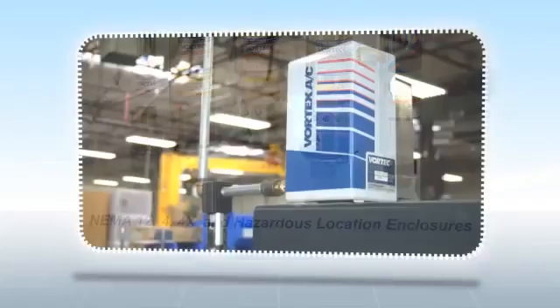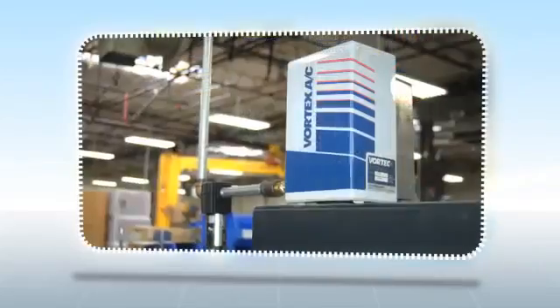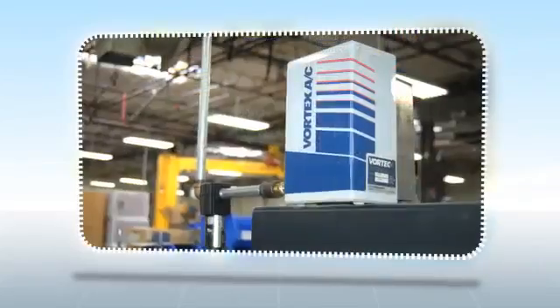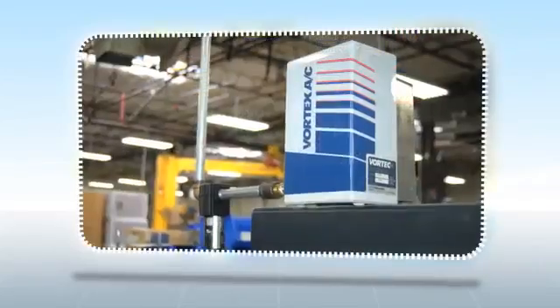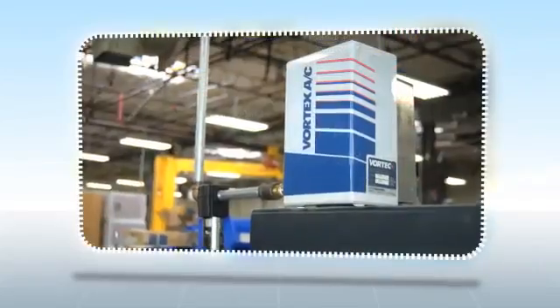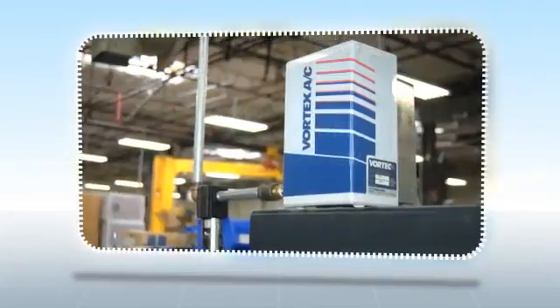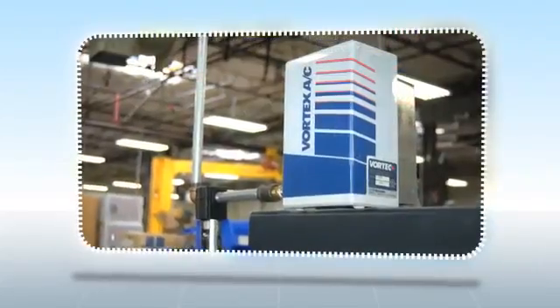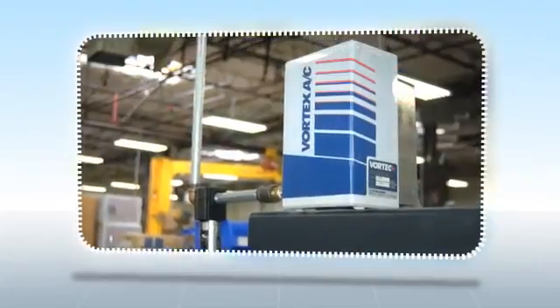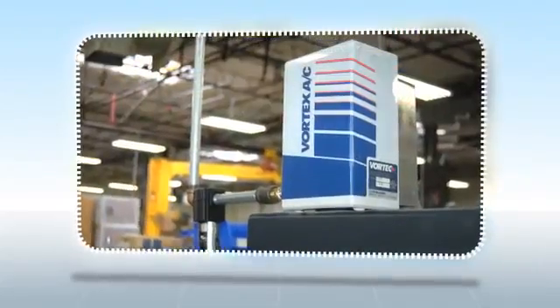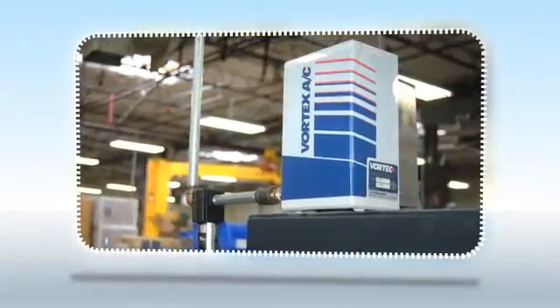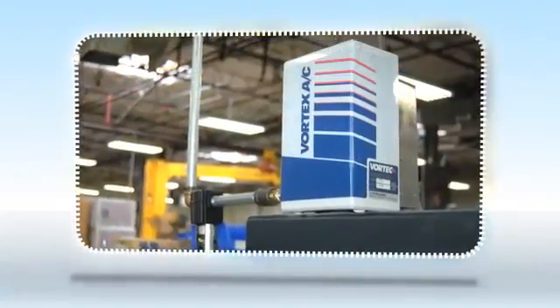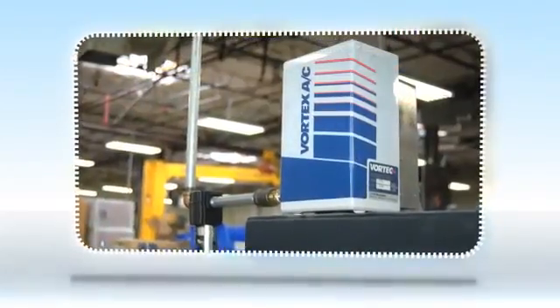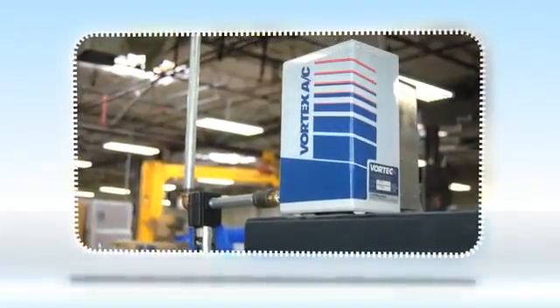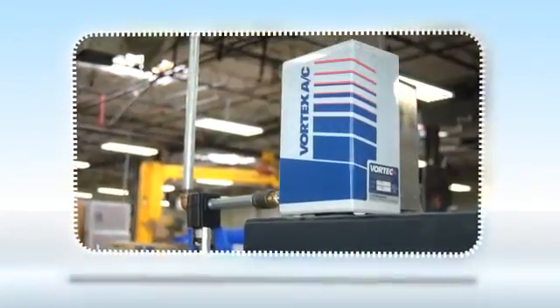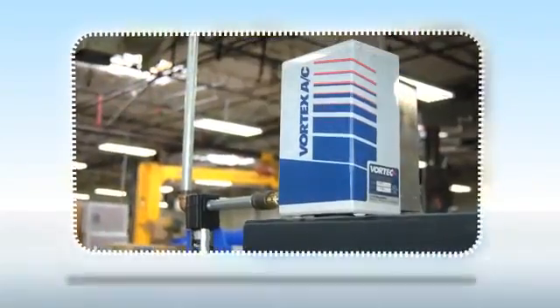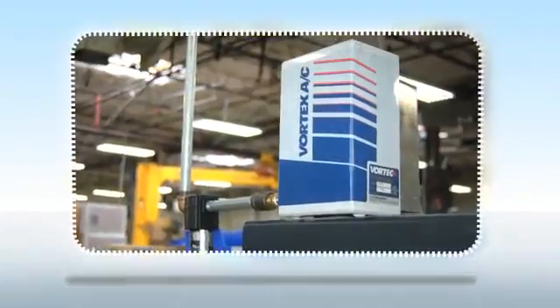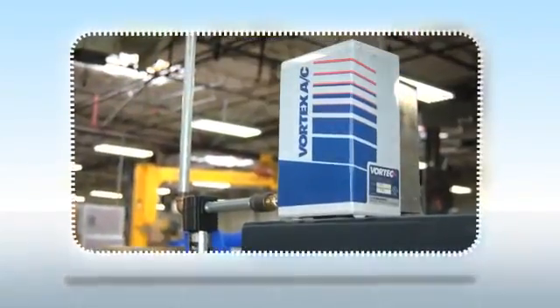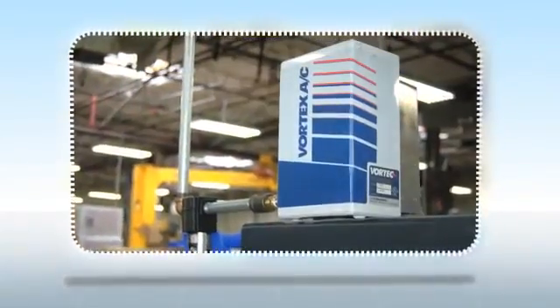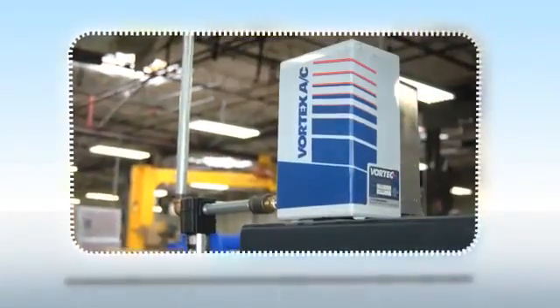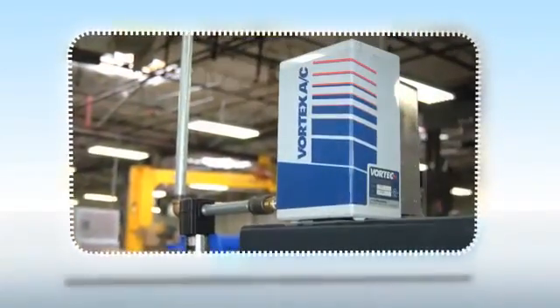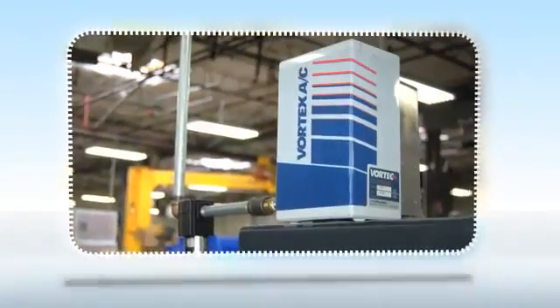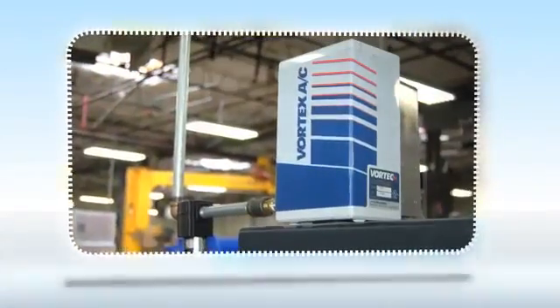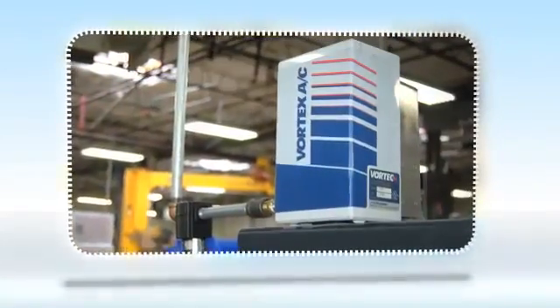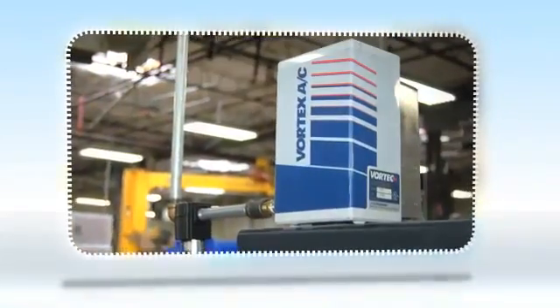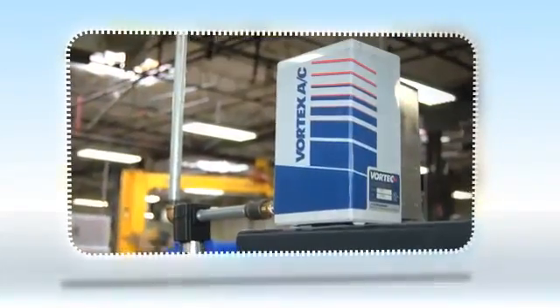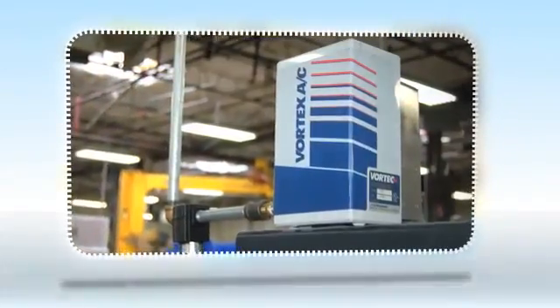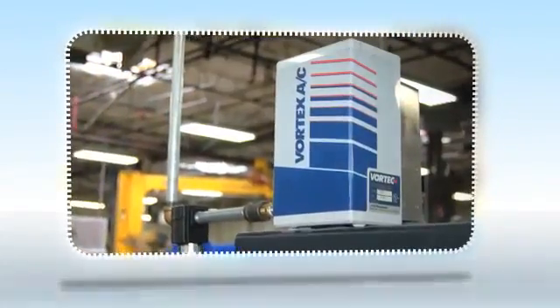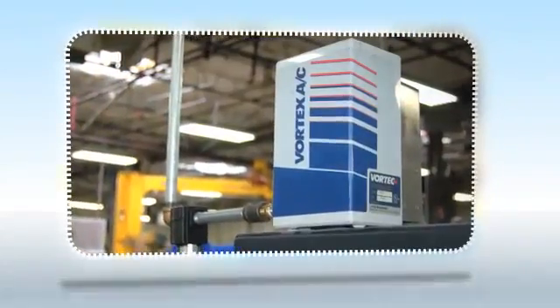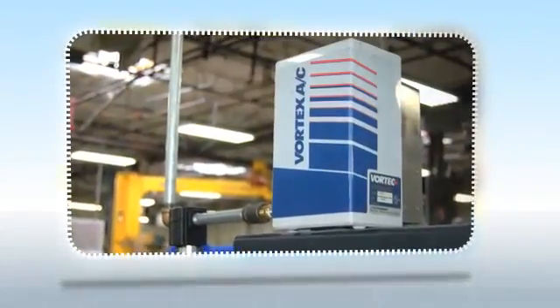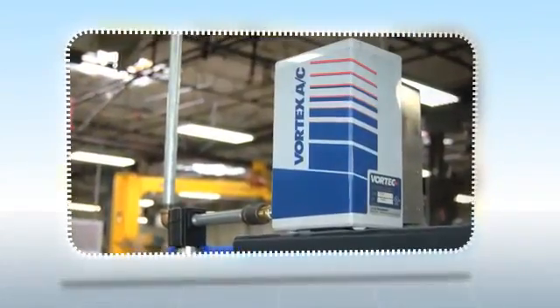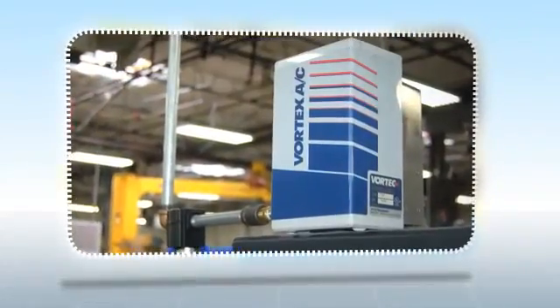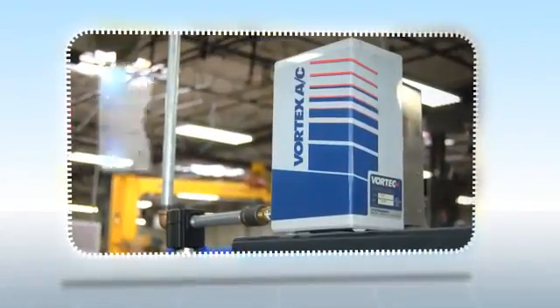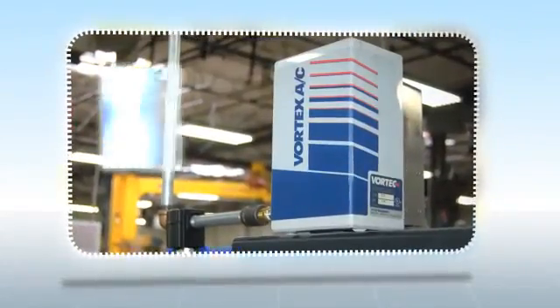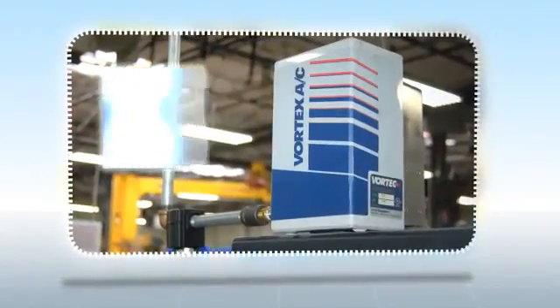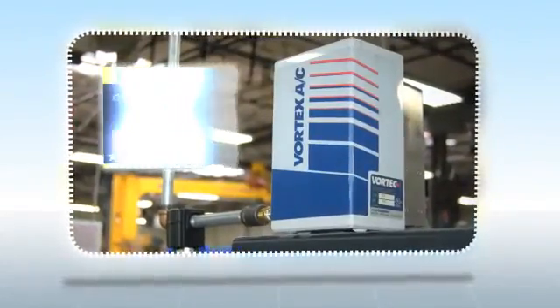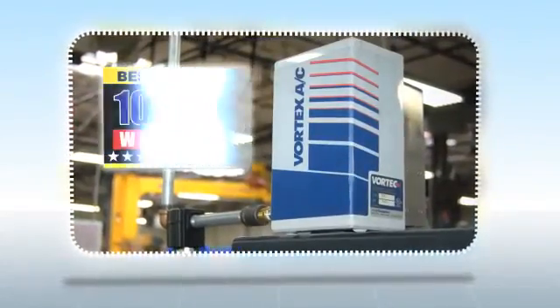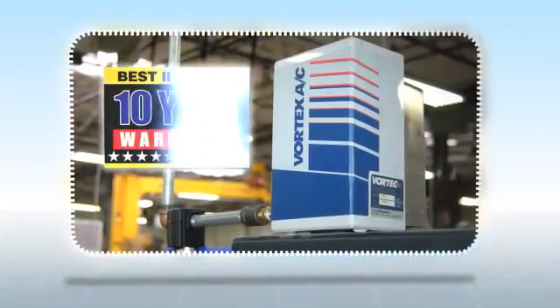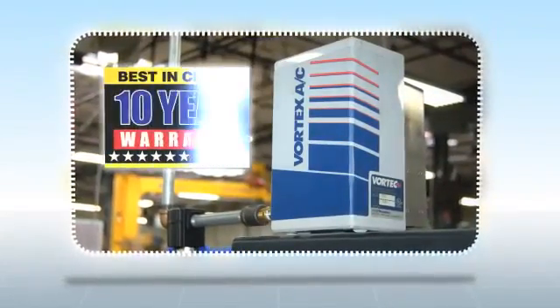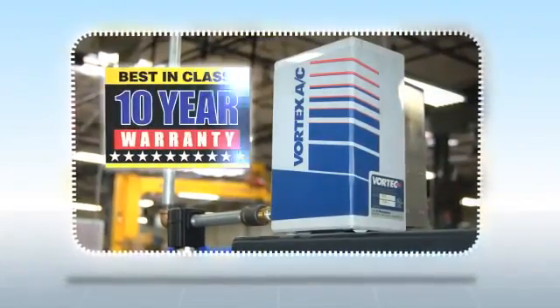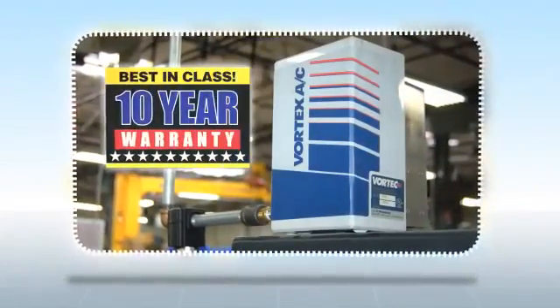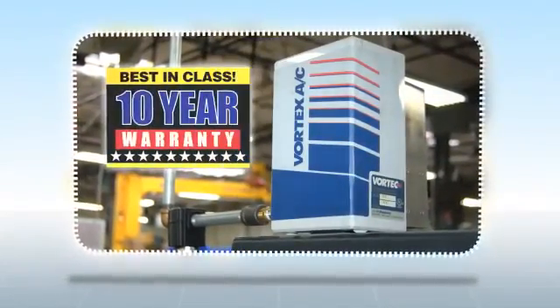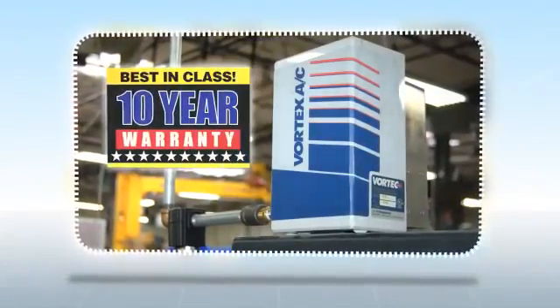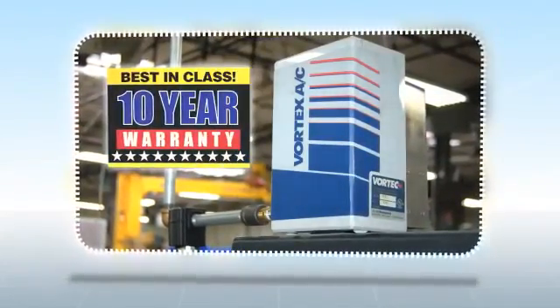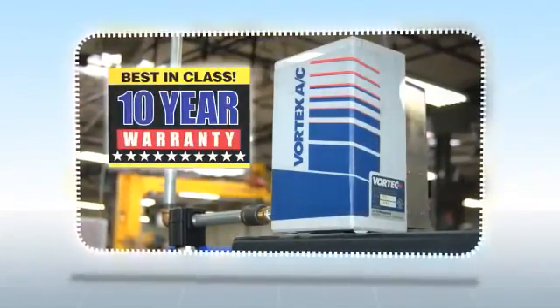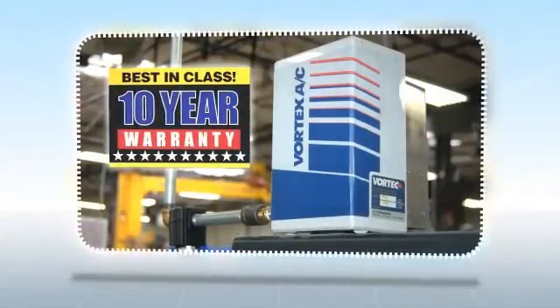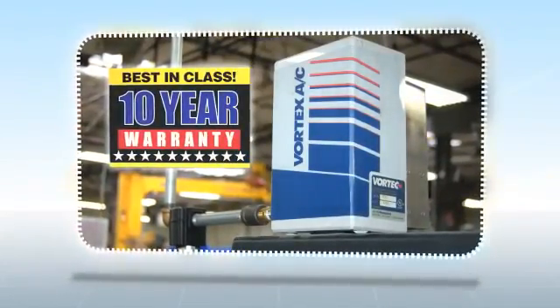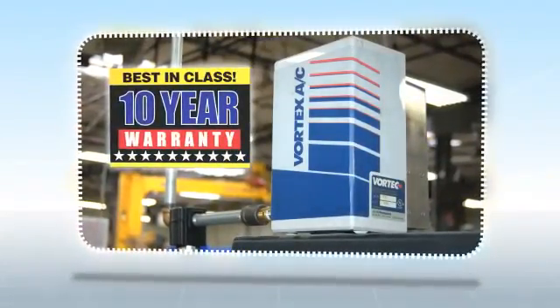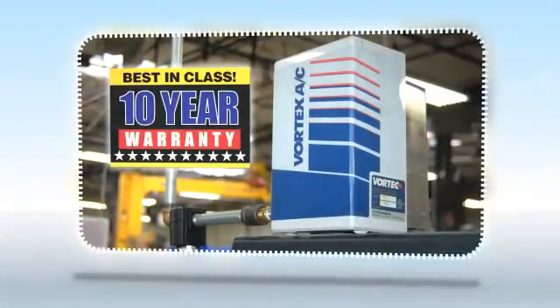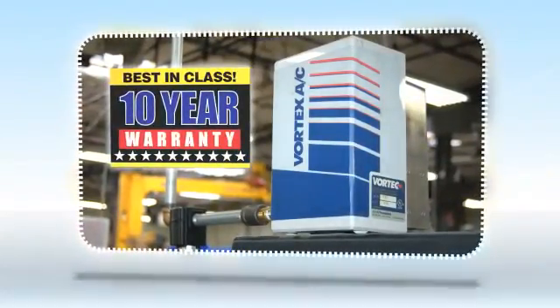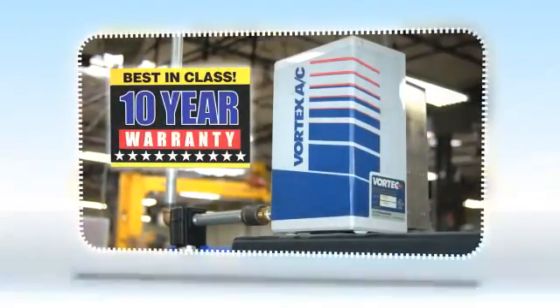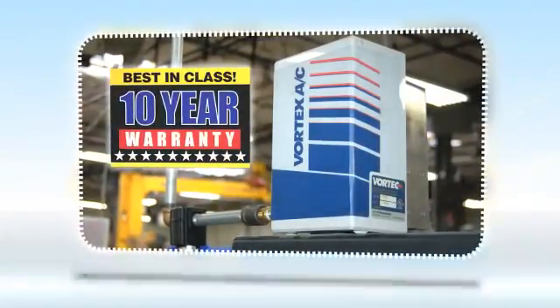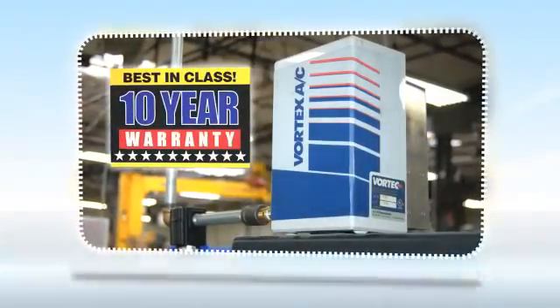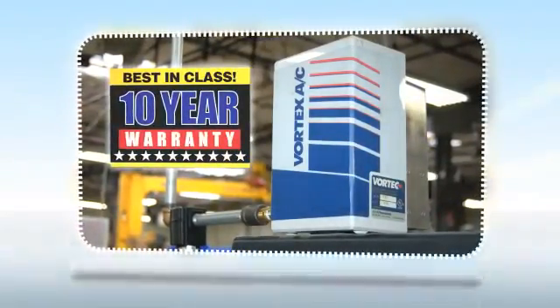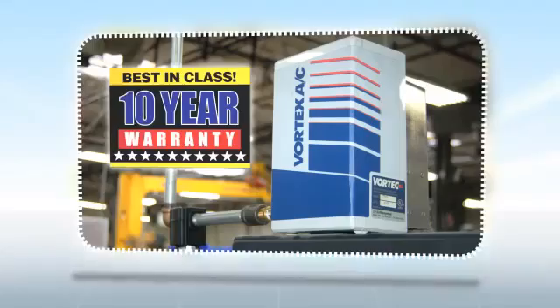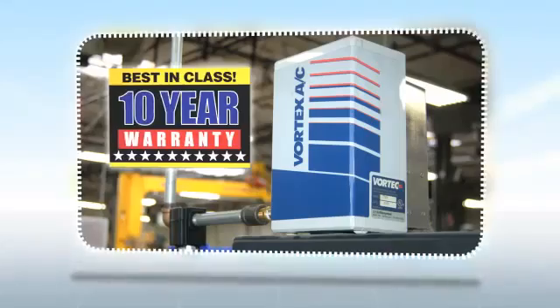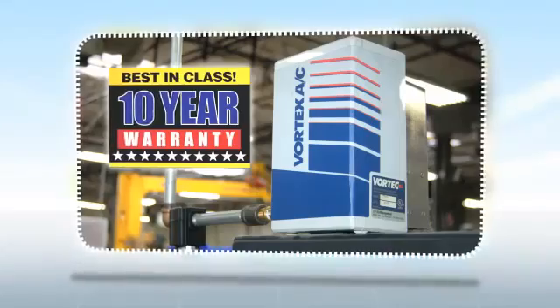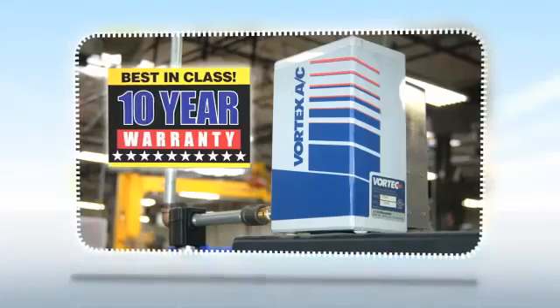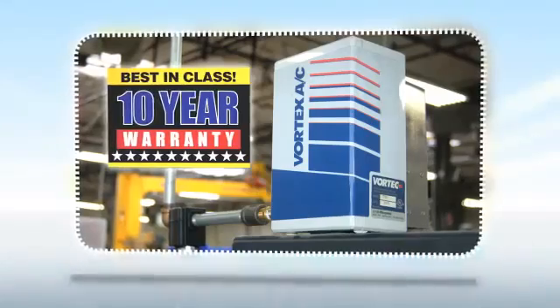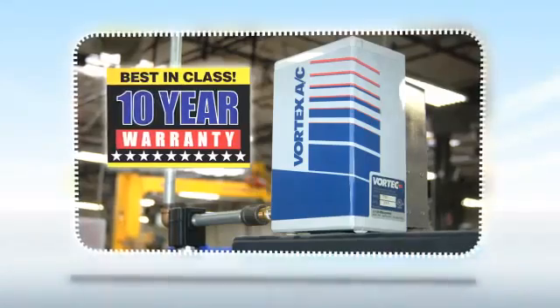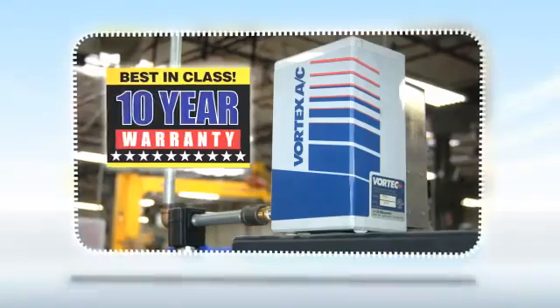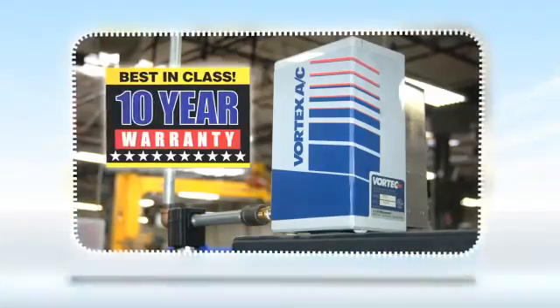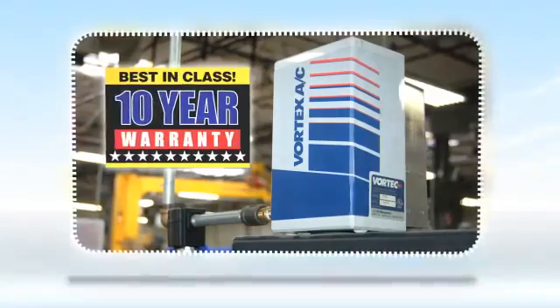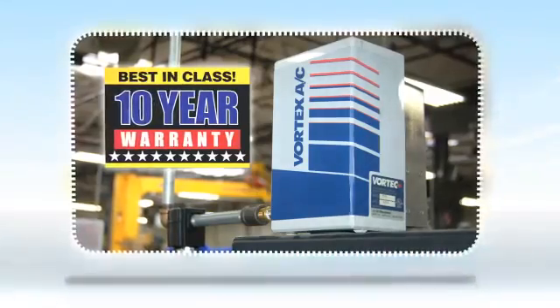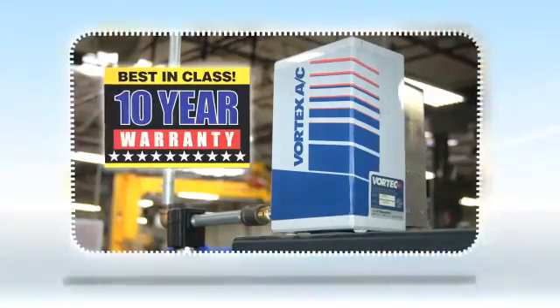We are confident in the quality and reliability of Vortex products, providing a 10-year warranty on Vortex enclosure coolers.